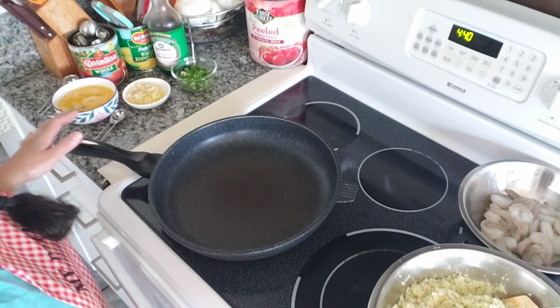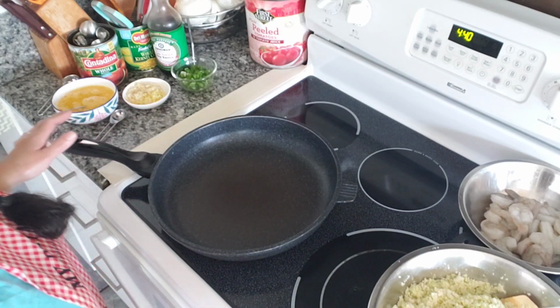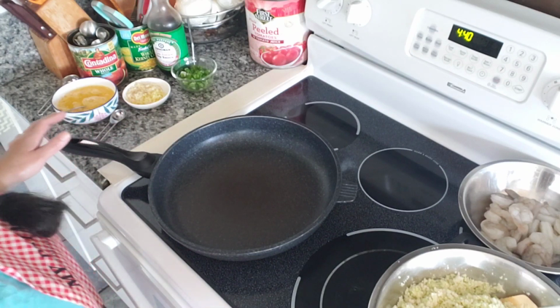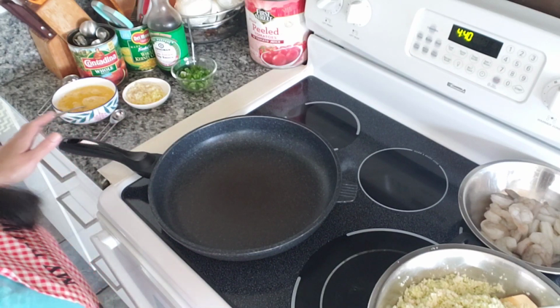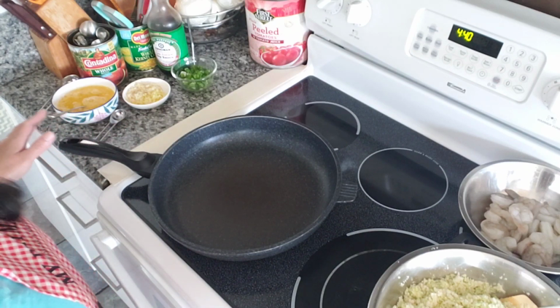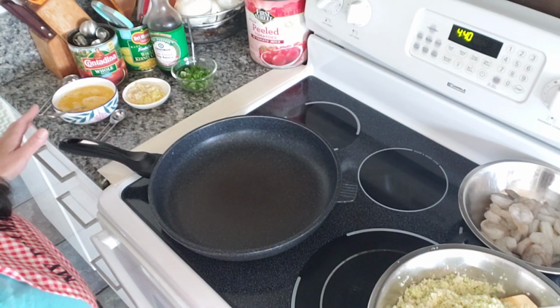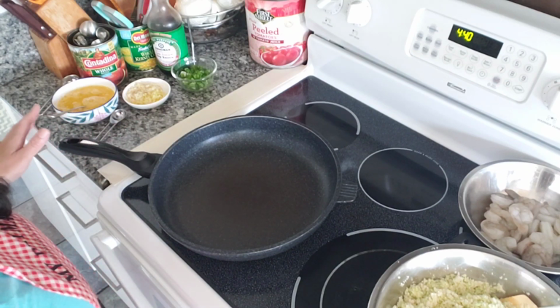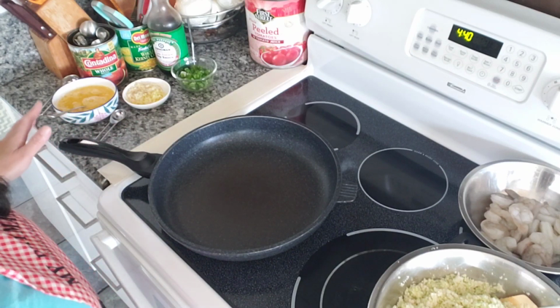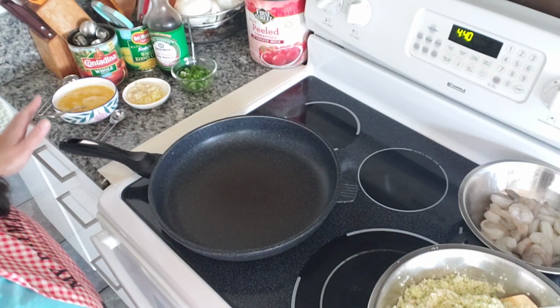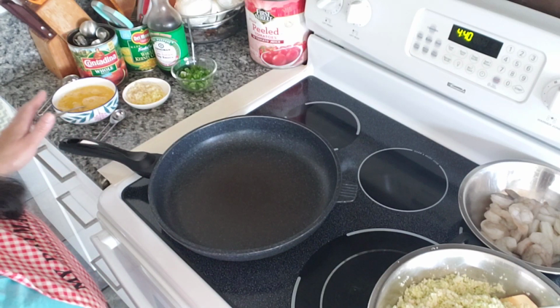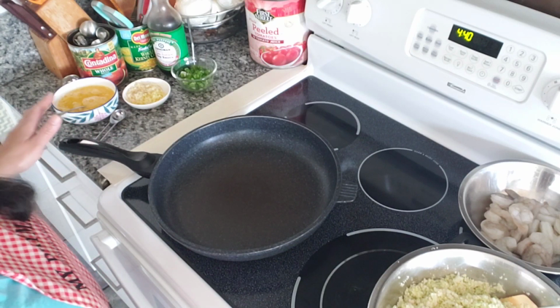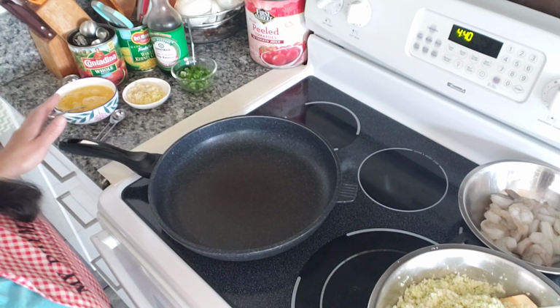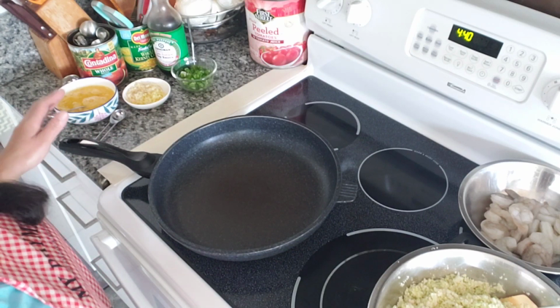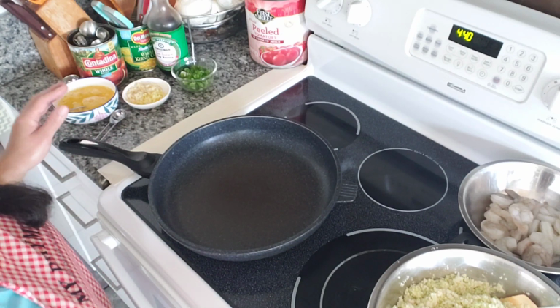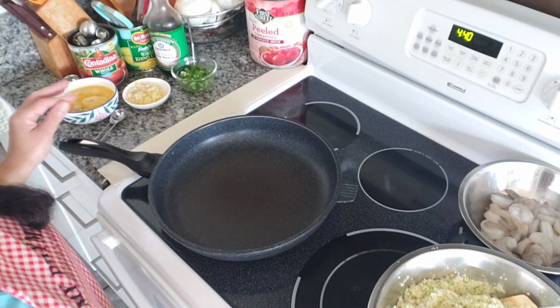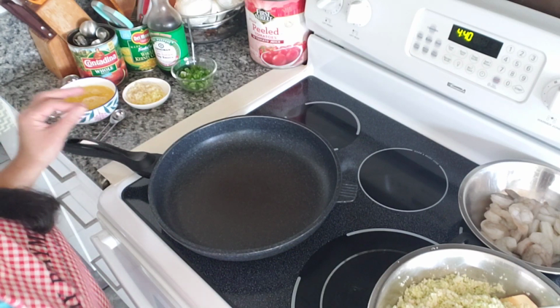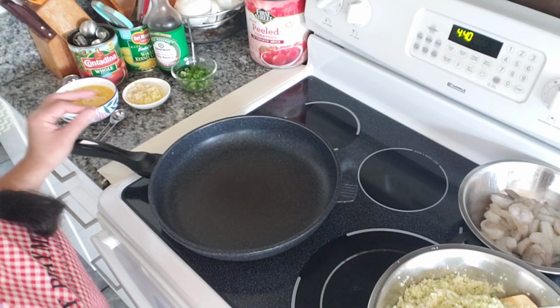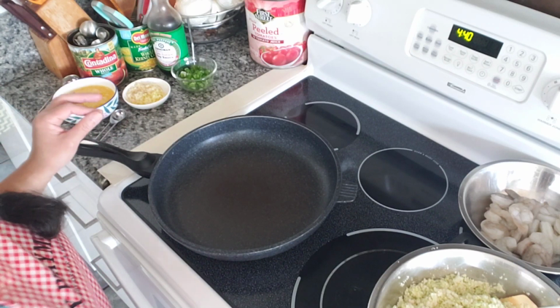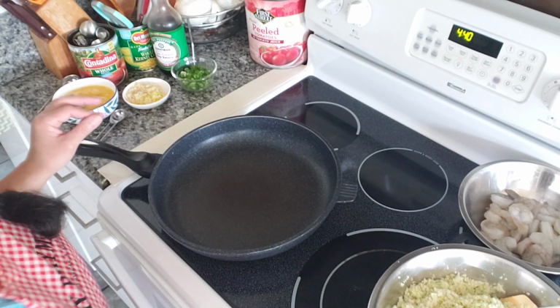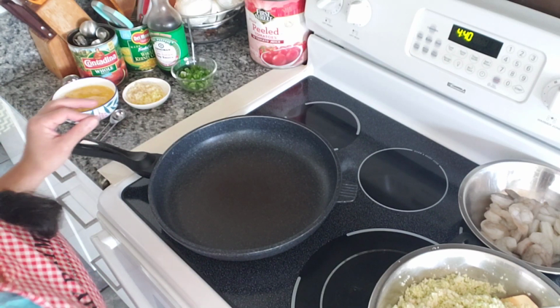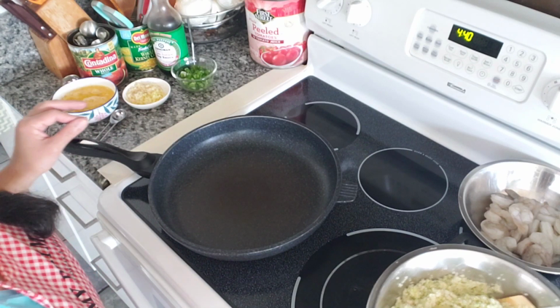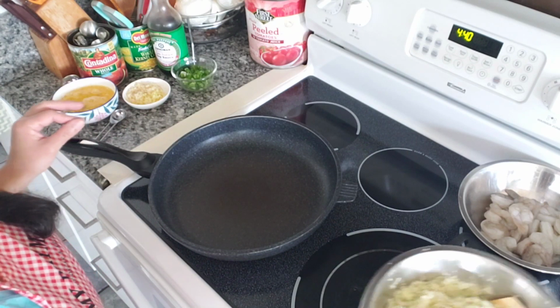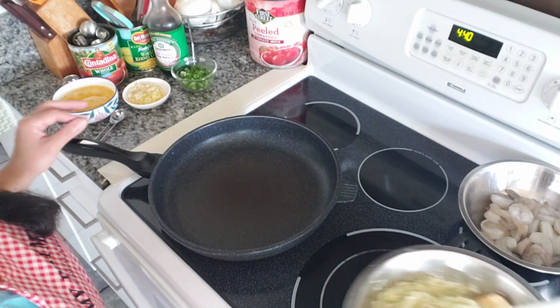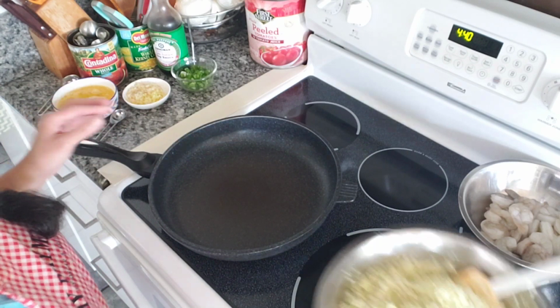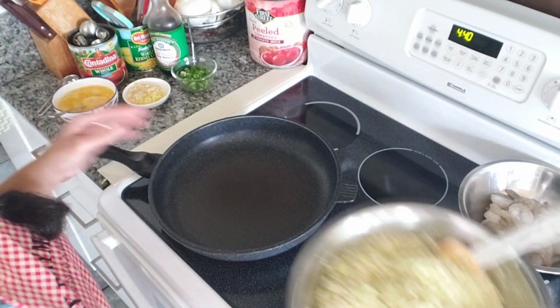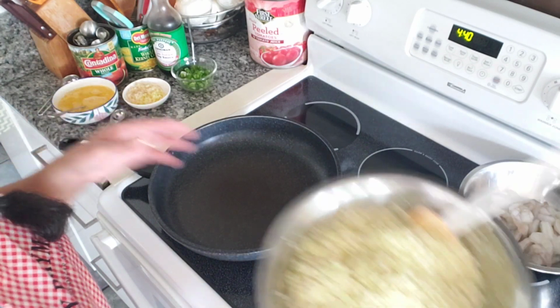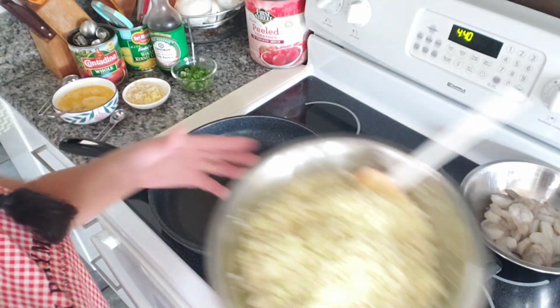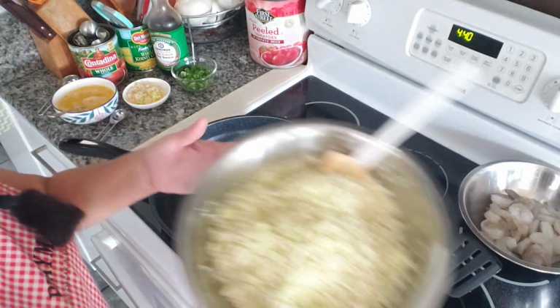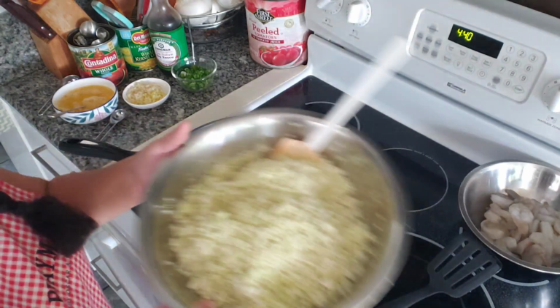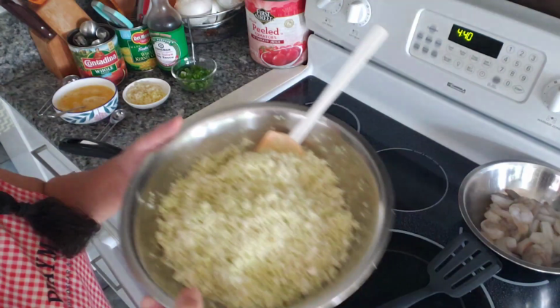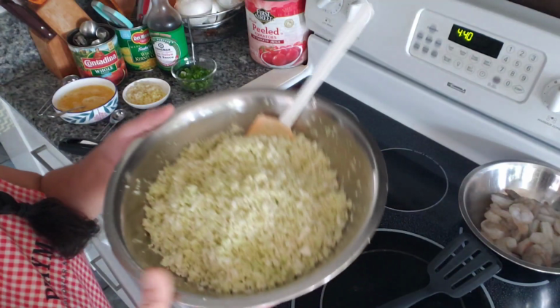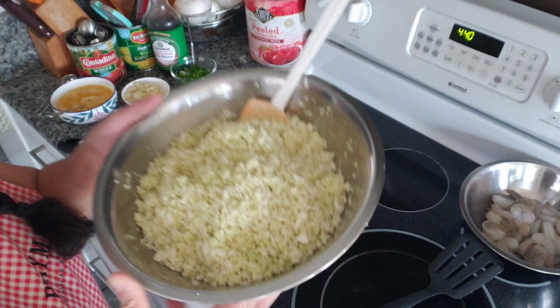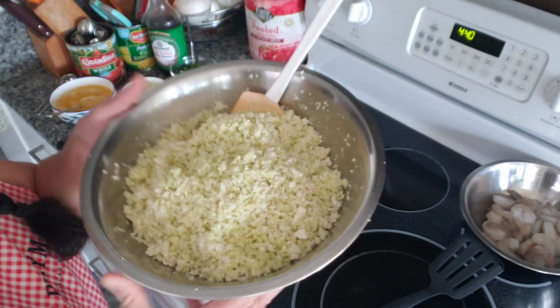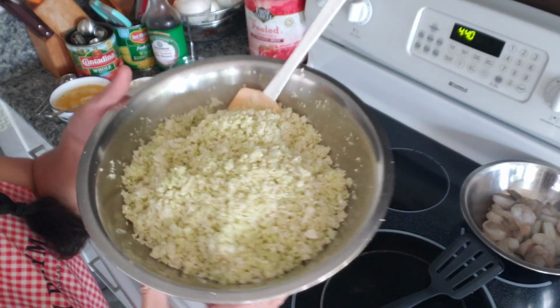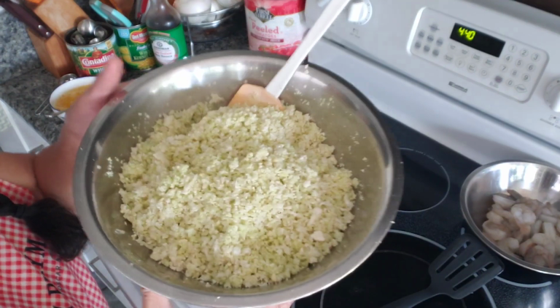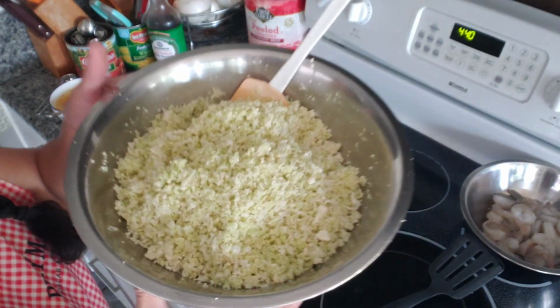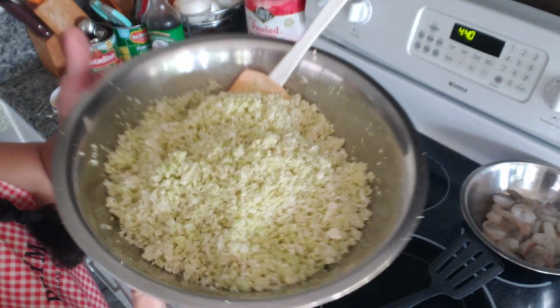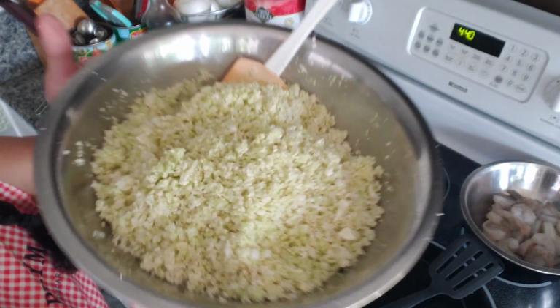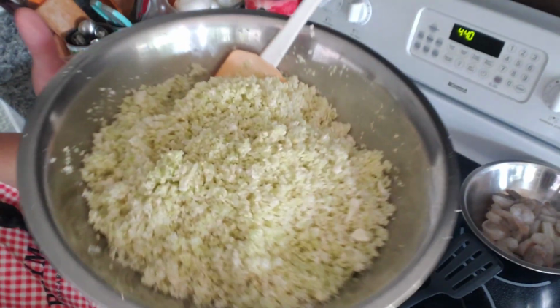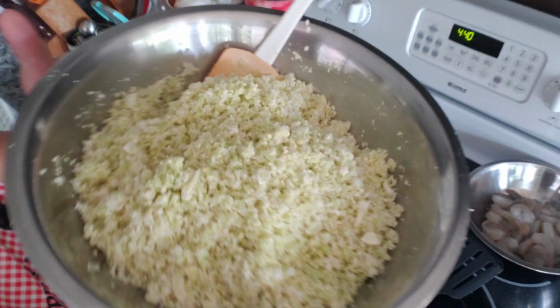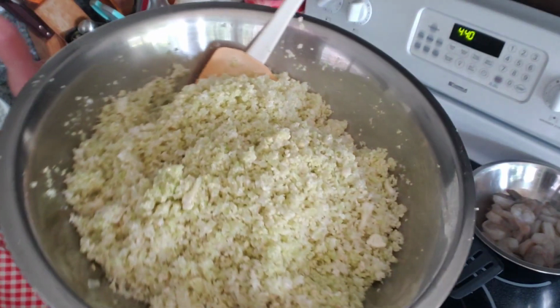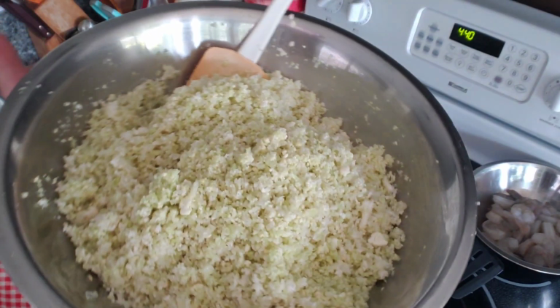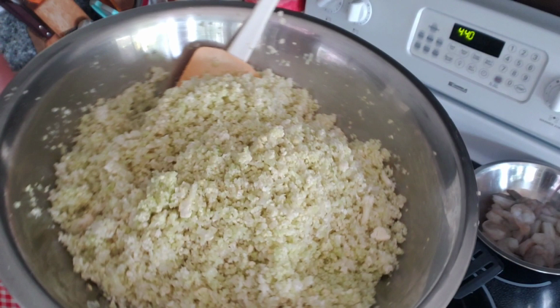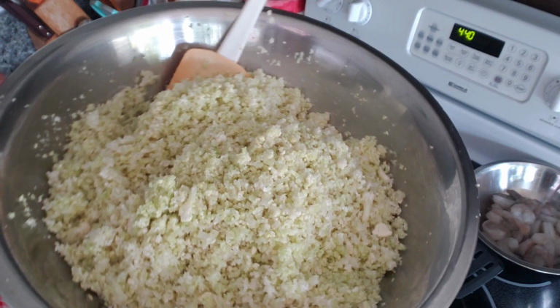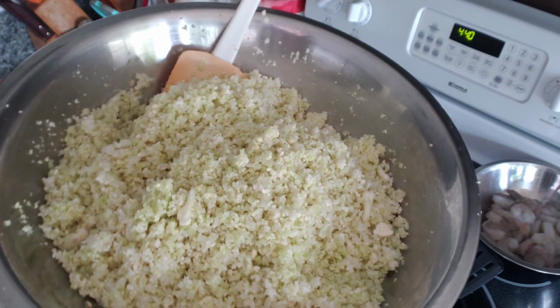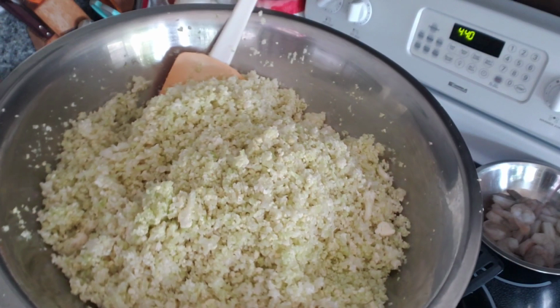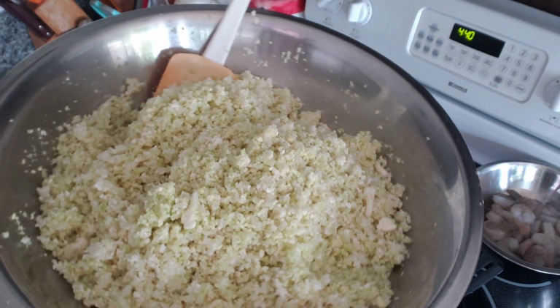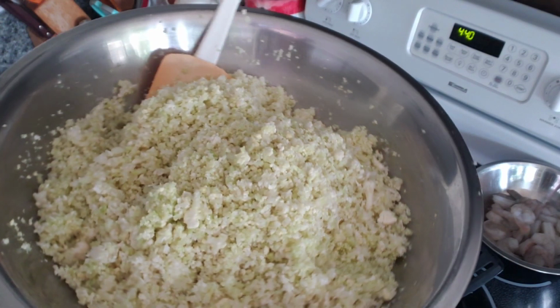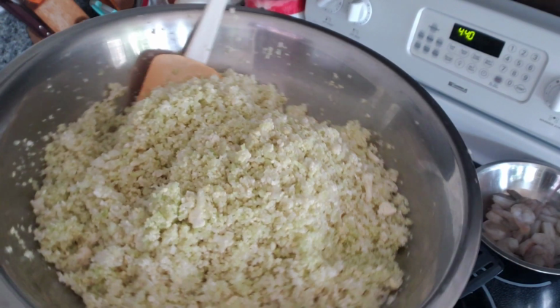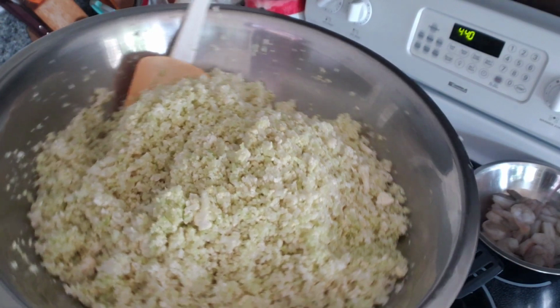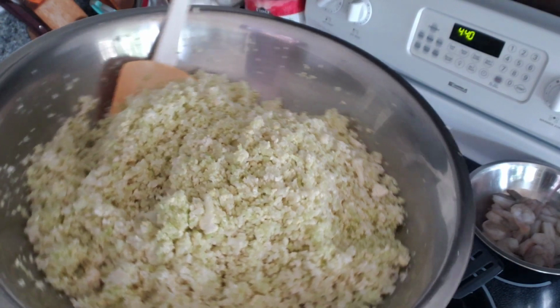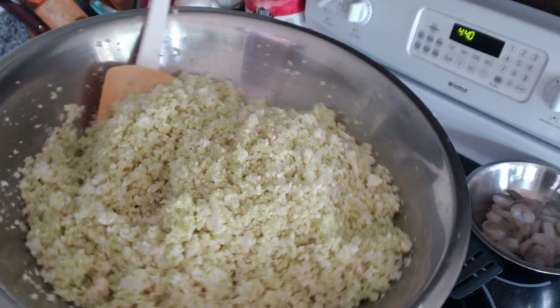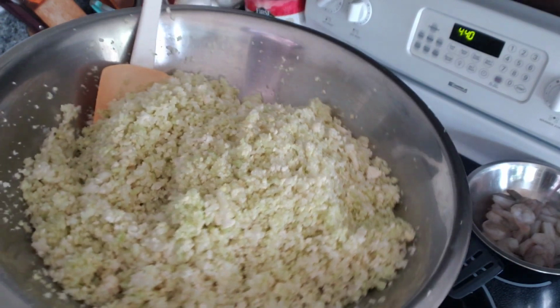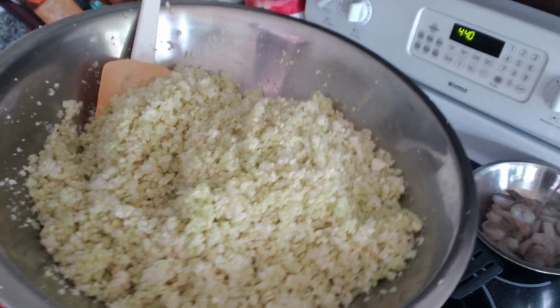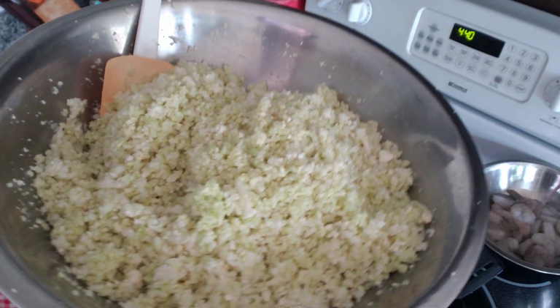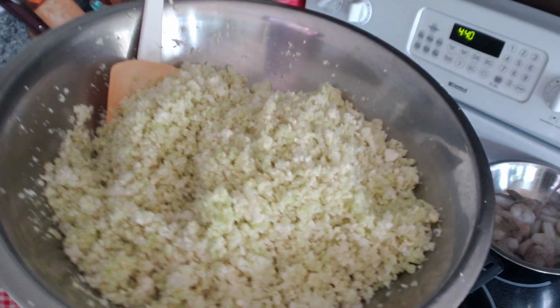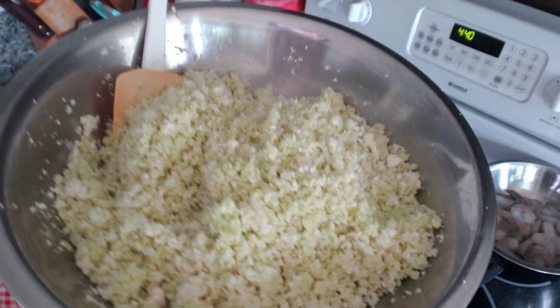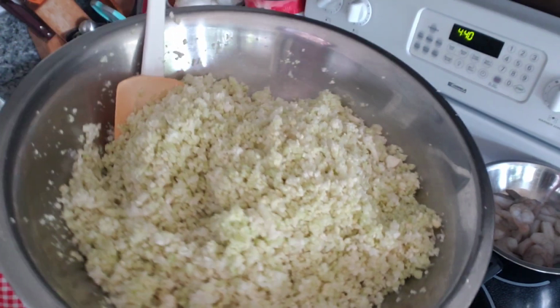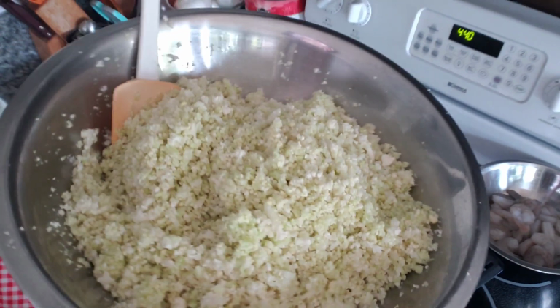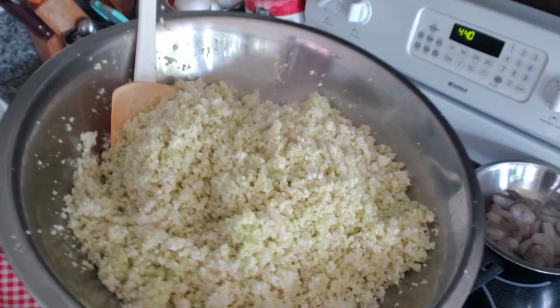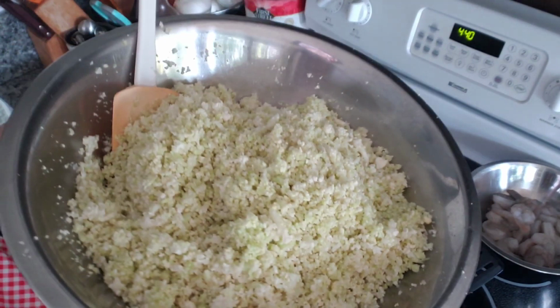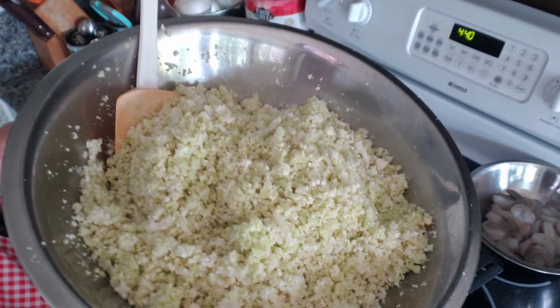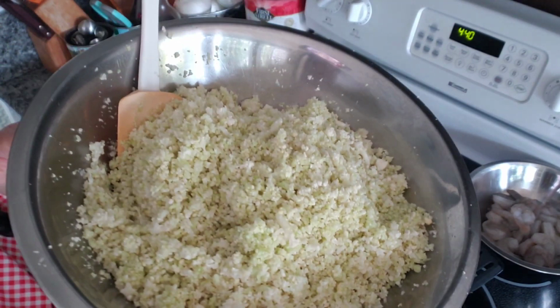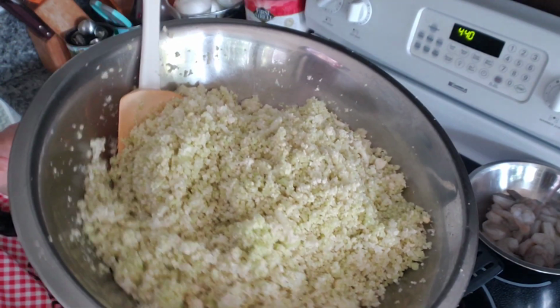Hi everyone, Kat here. Tonight I'm gonna make some cauliflower fried rice.